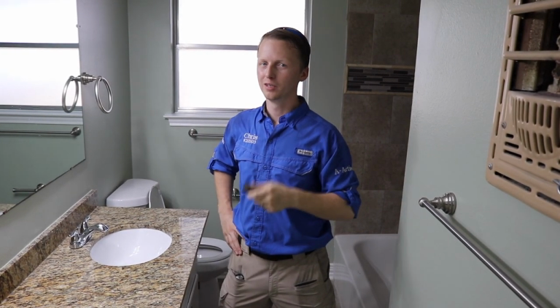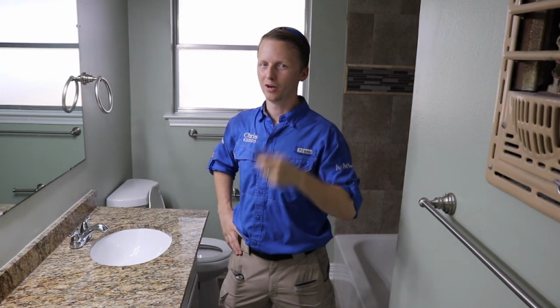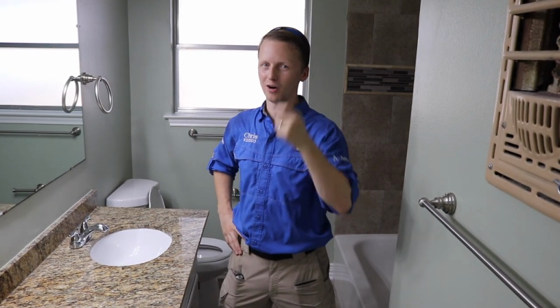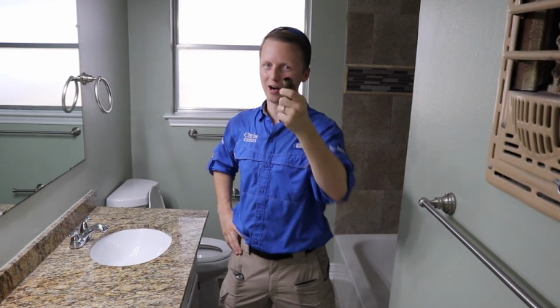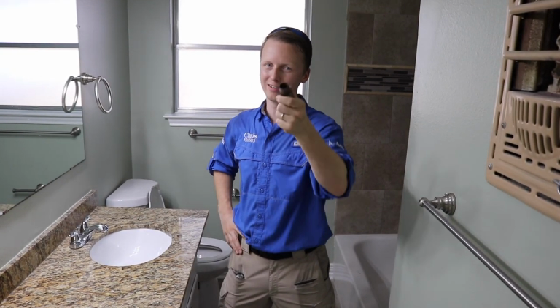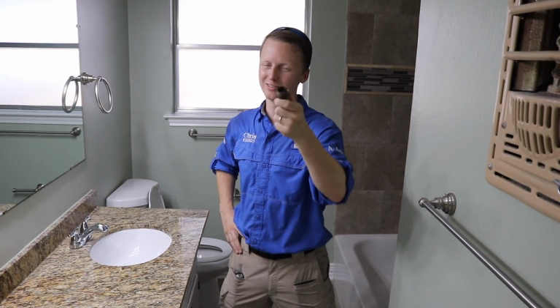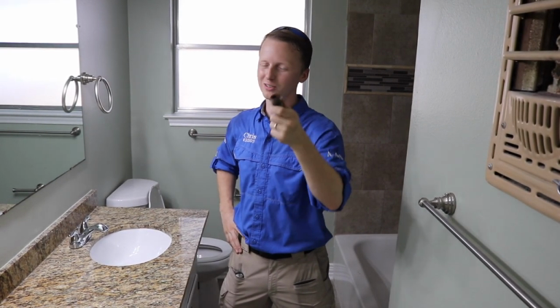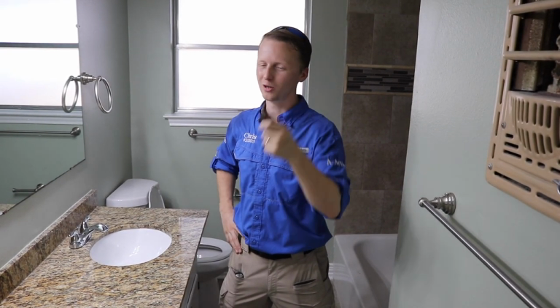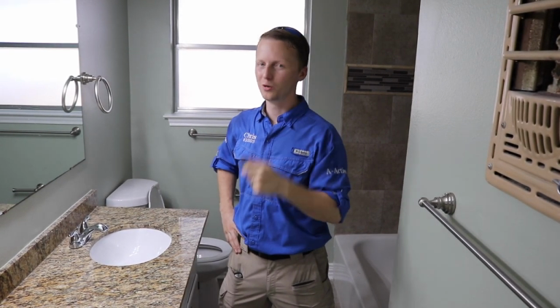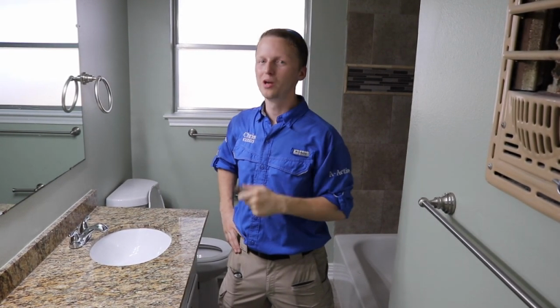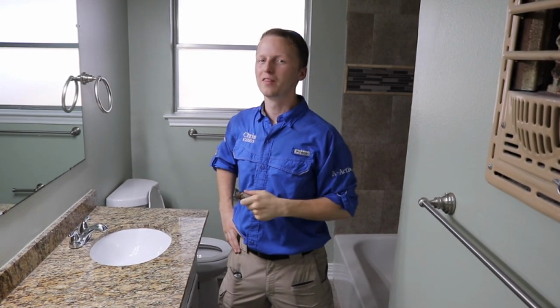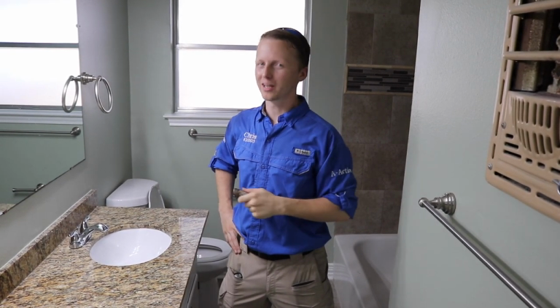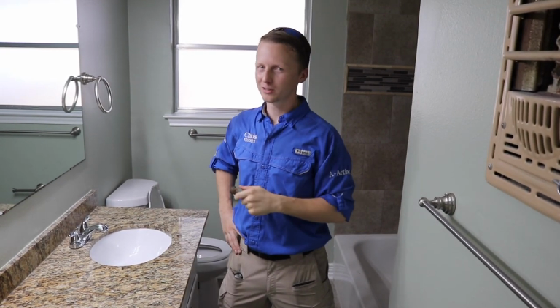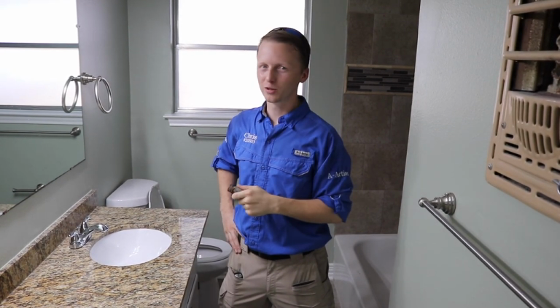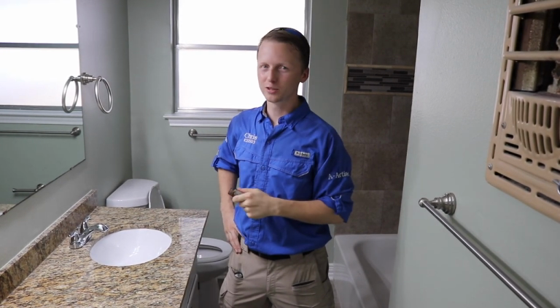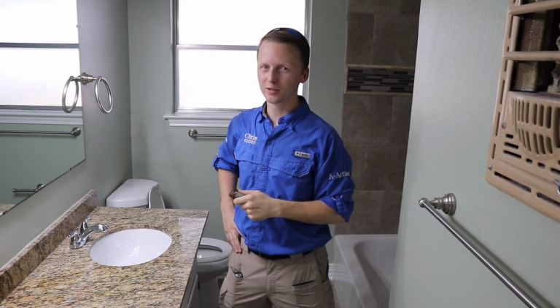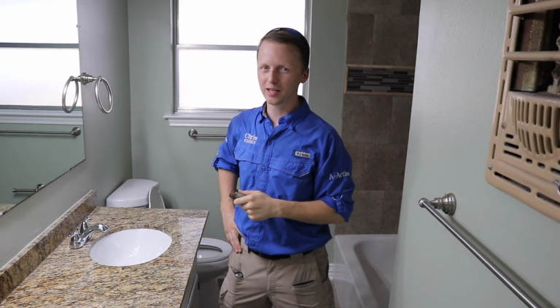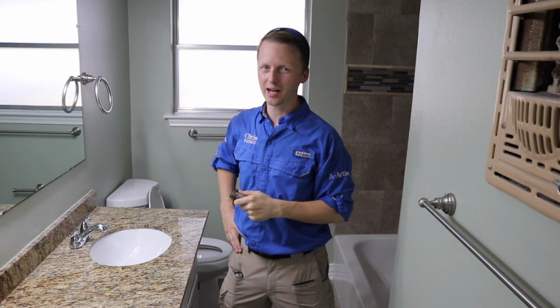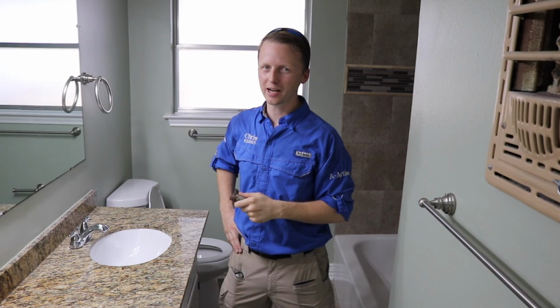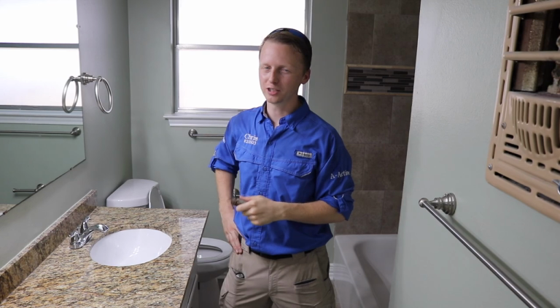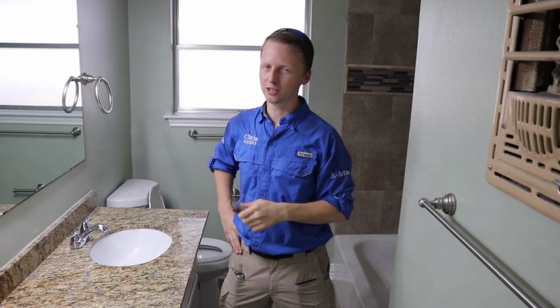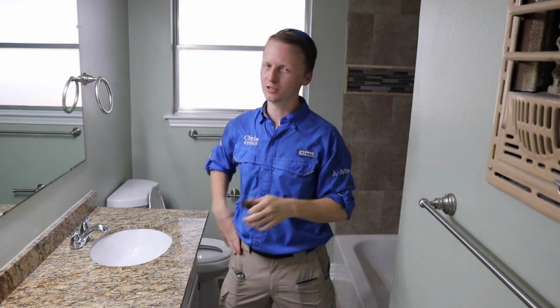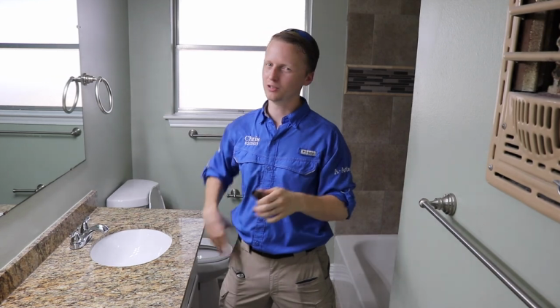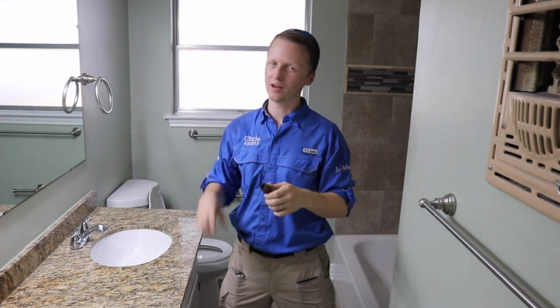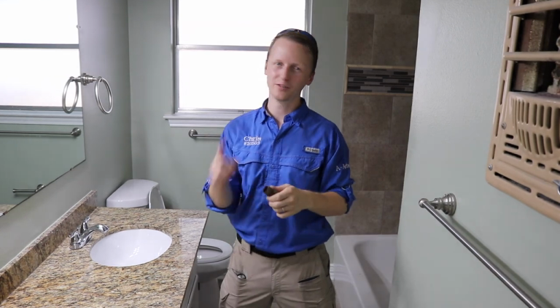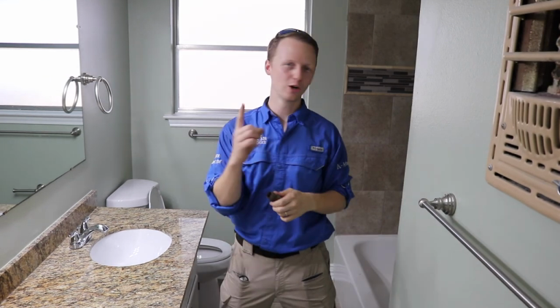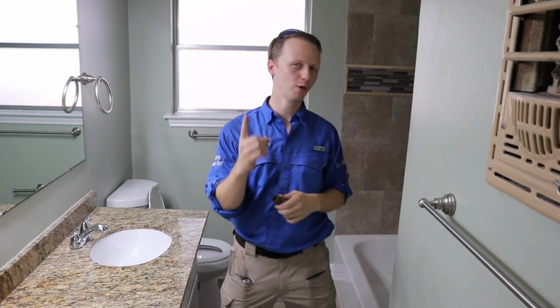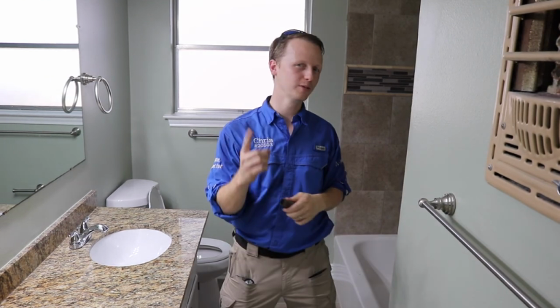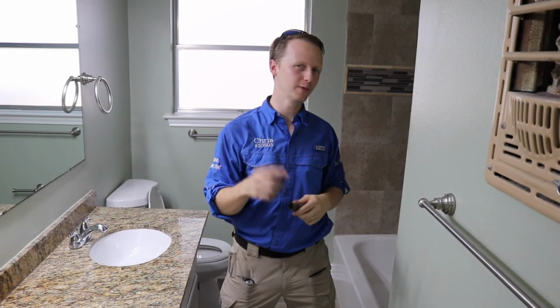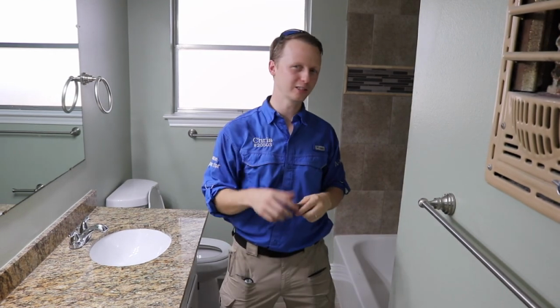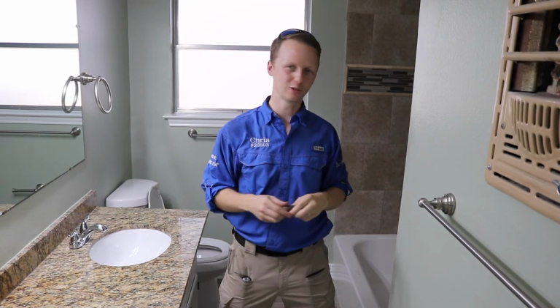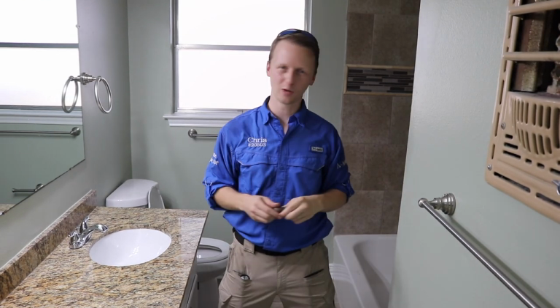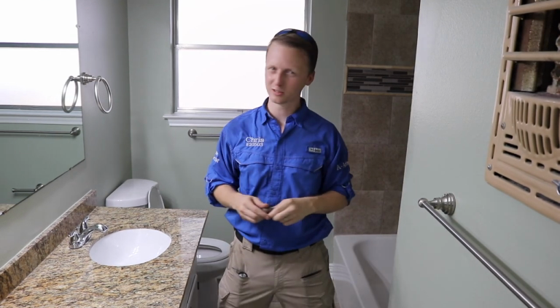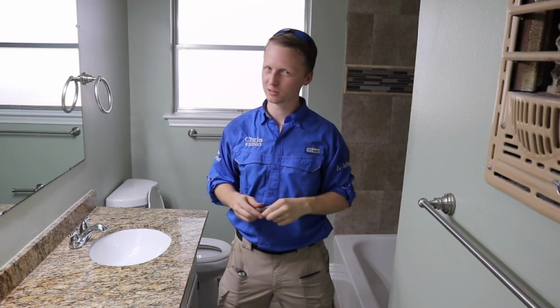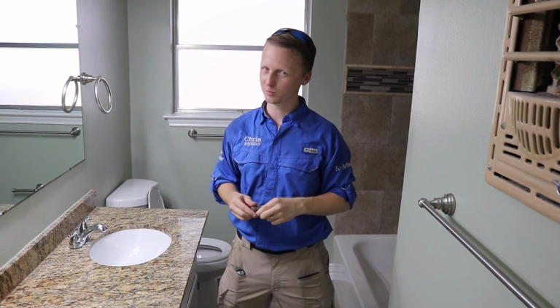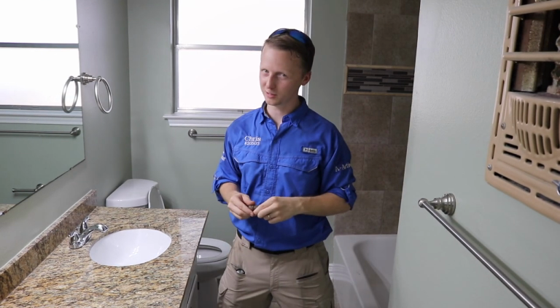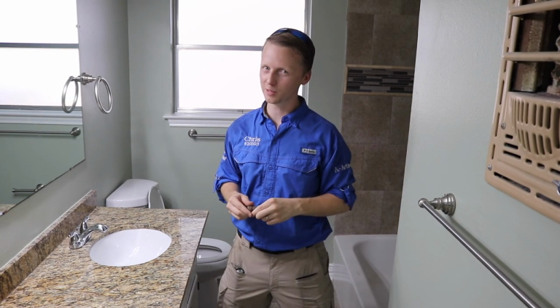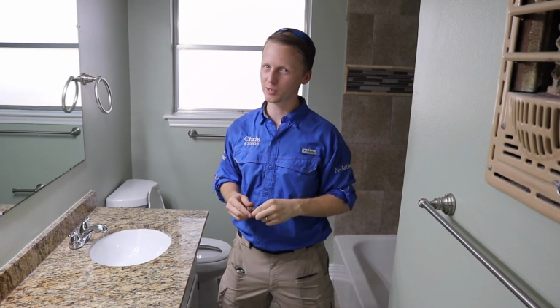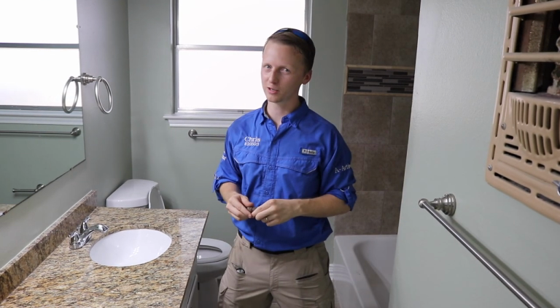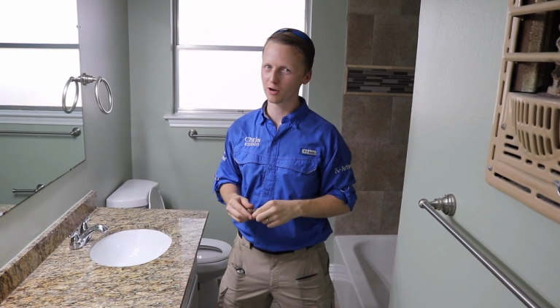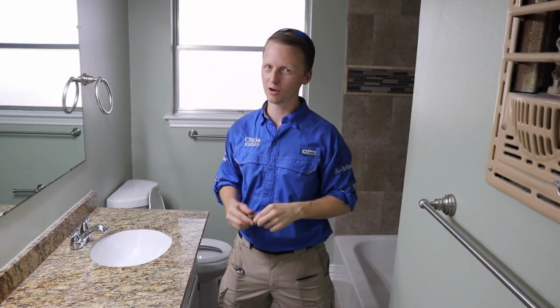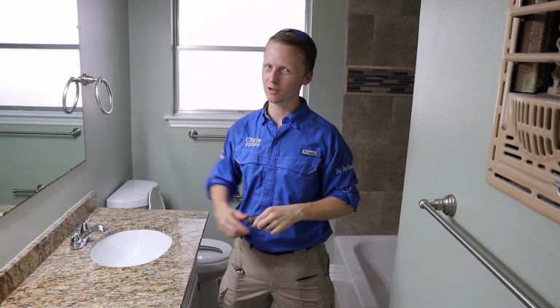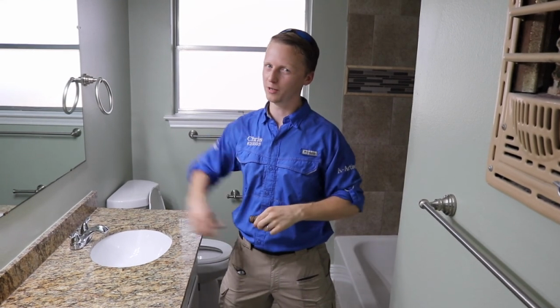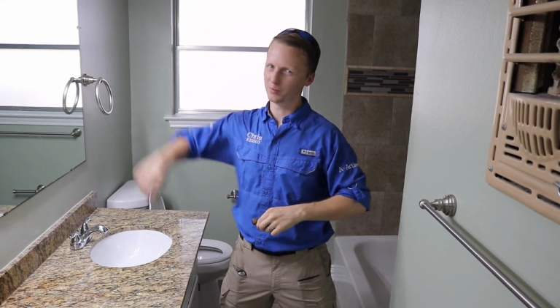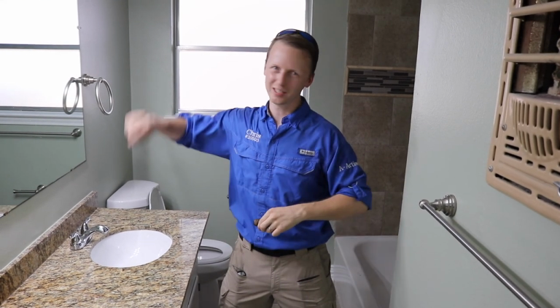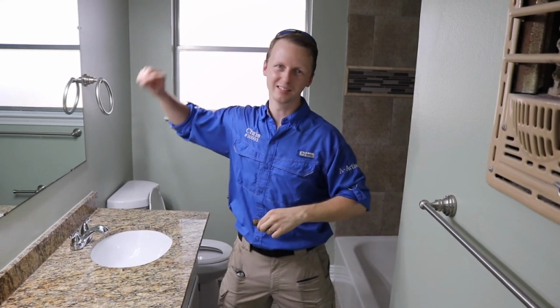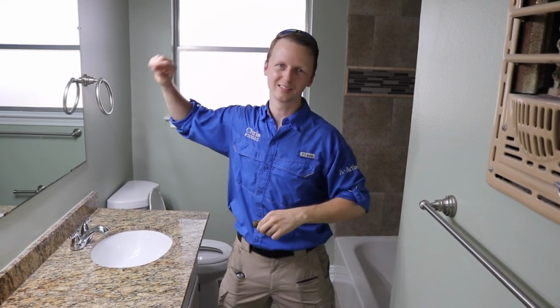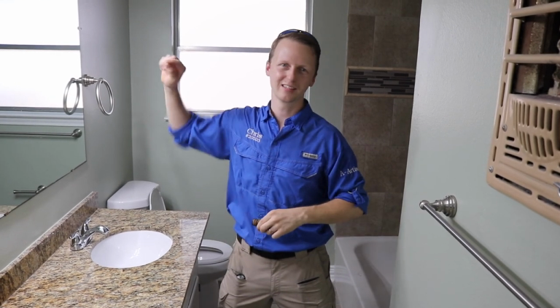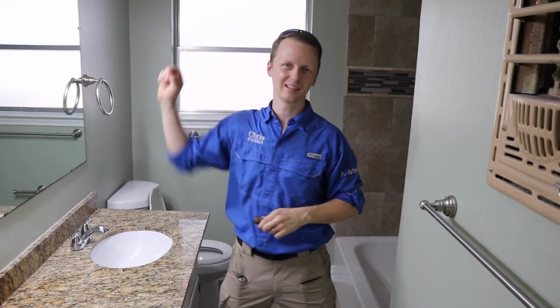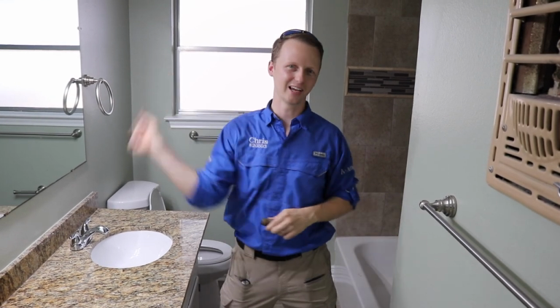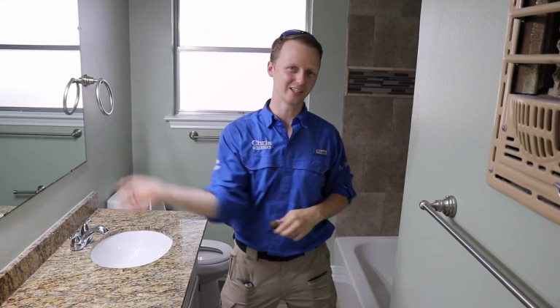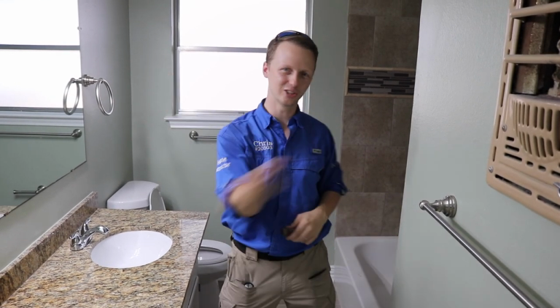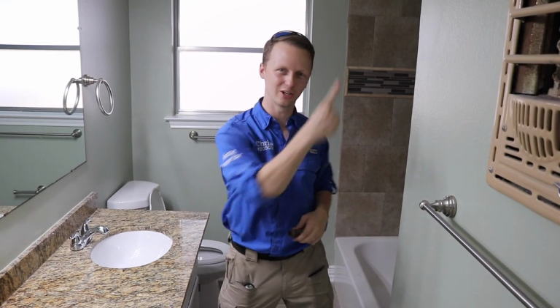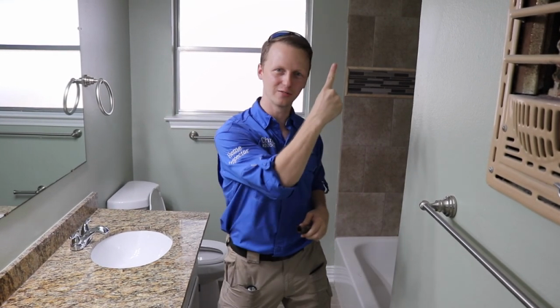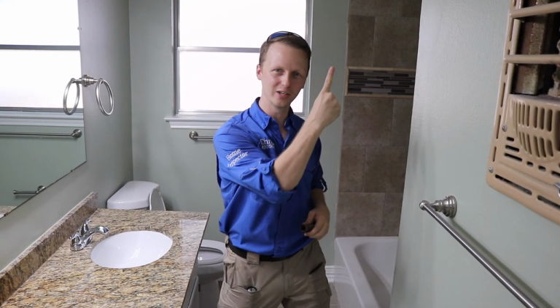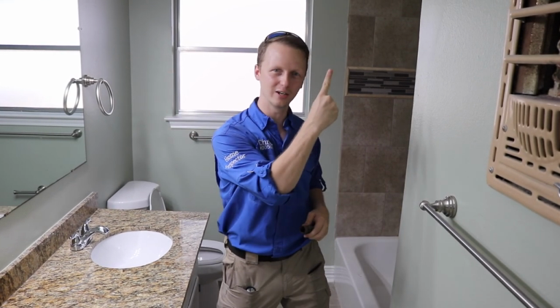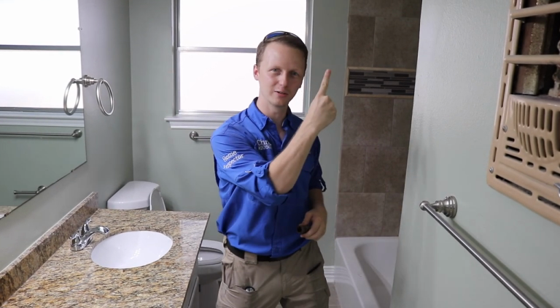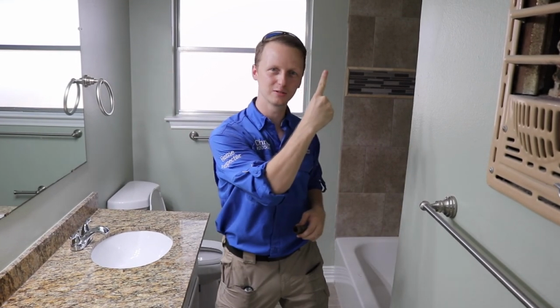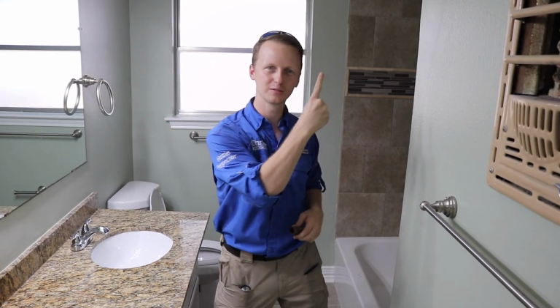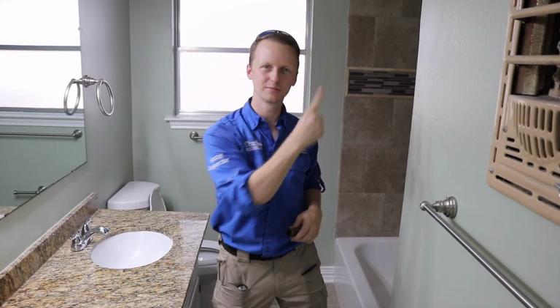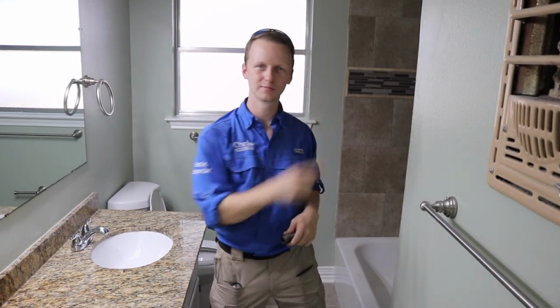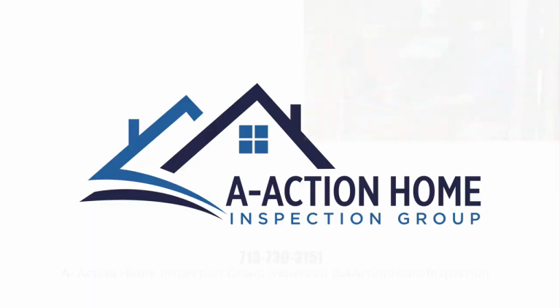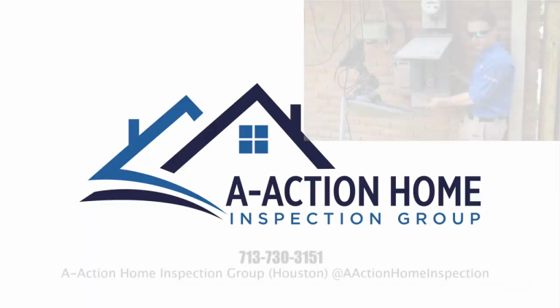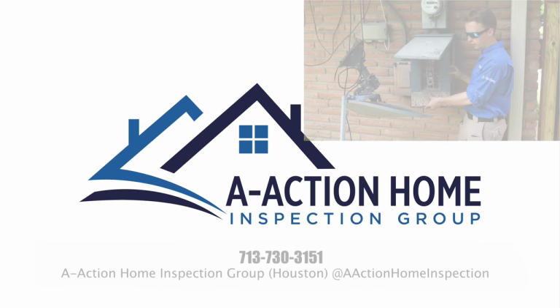Alright, so that's Chris with A Action. If you have any home inspection questions please give me a call, and please like and share the videos.